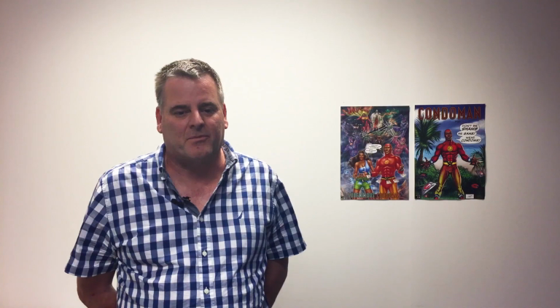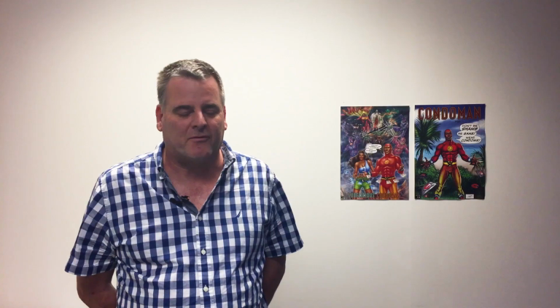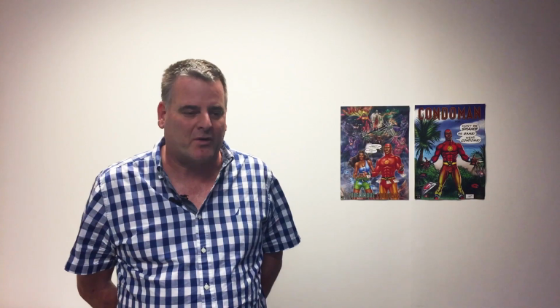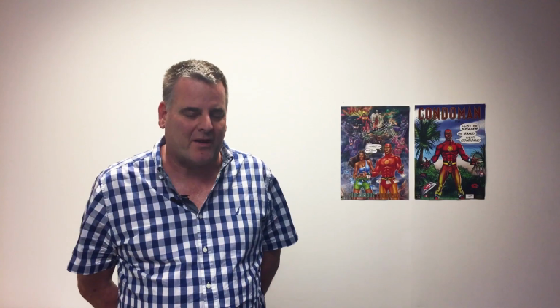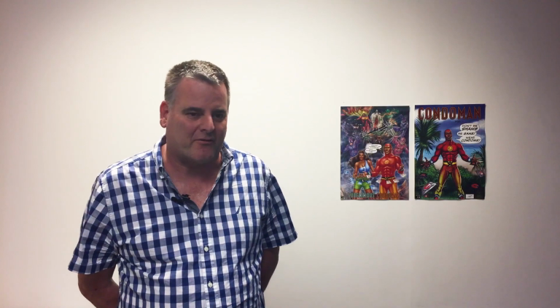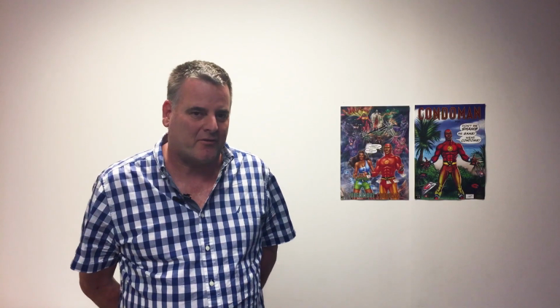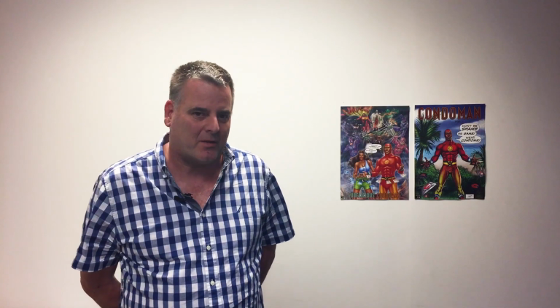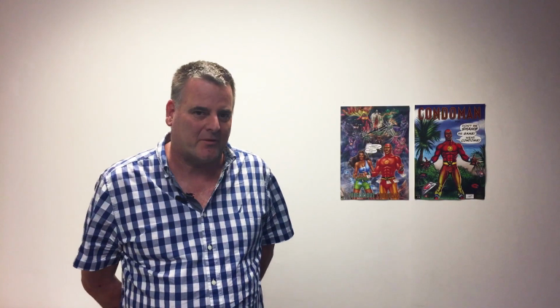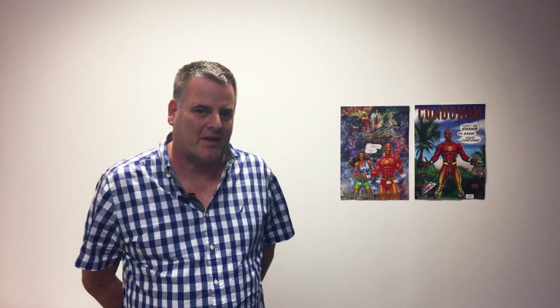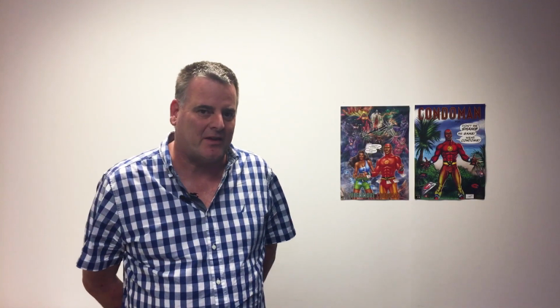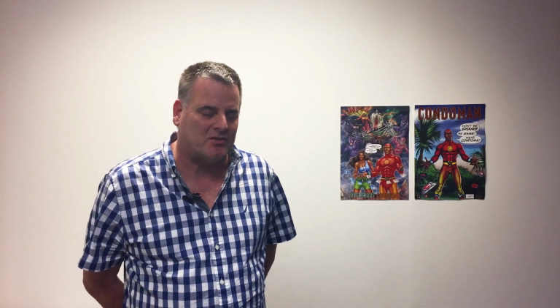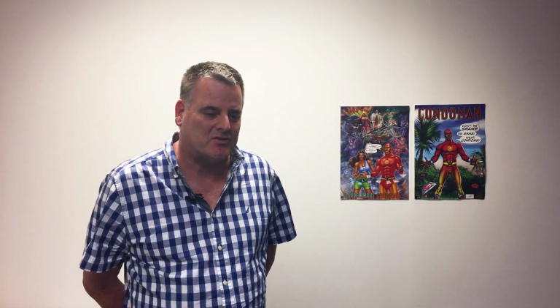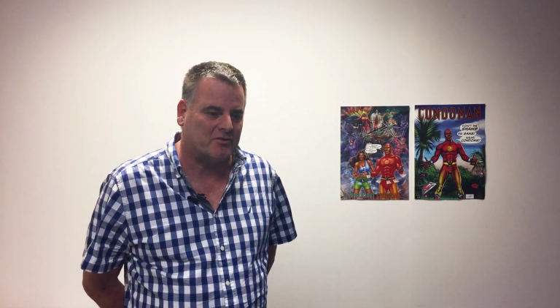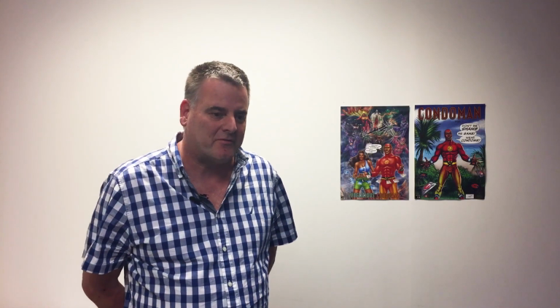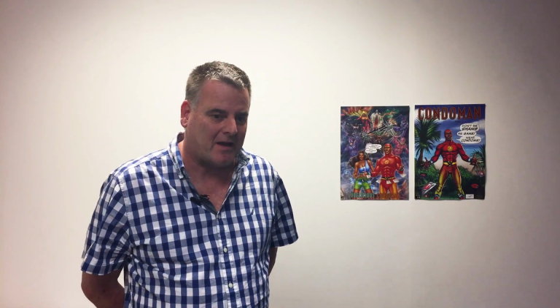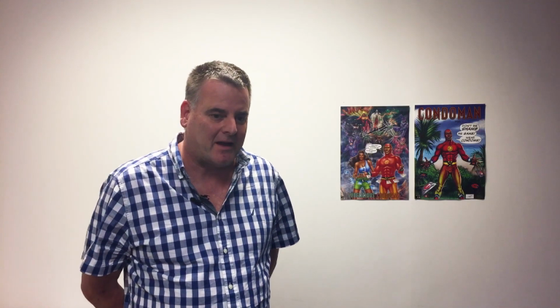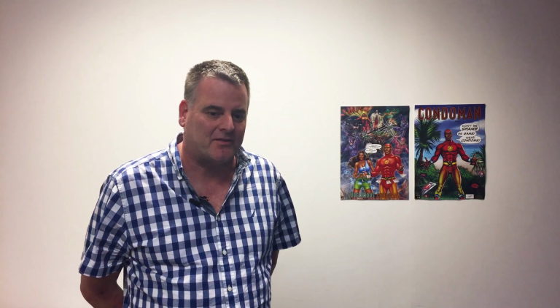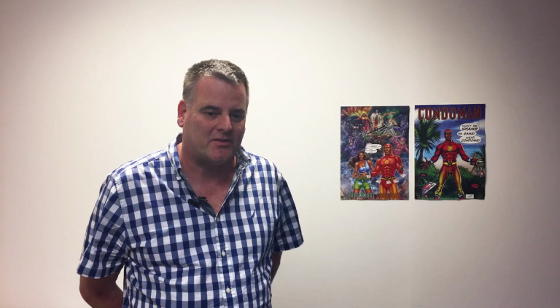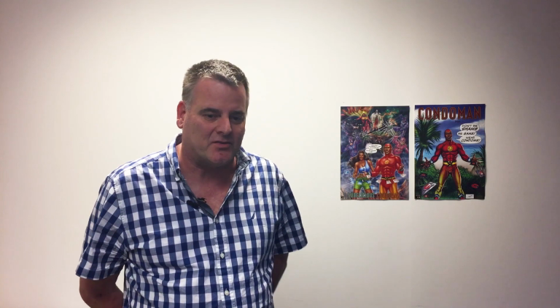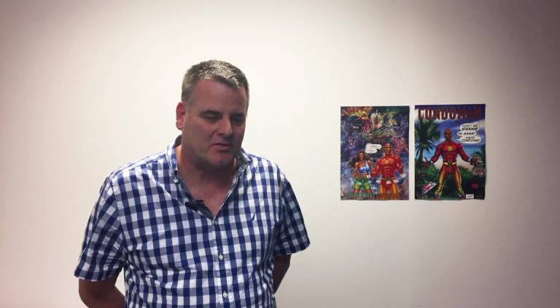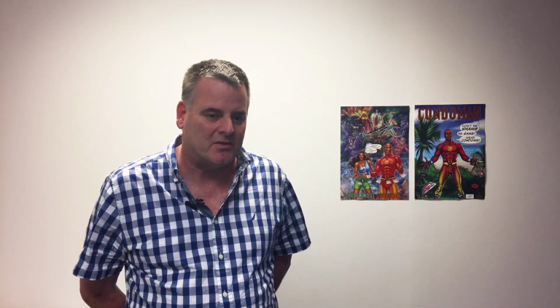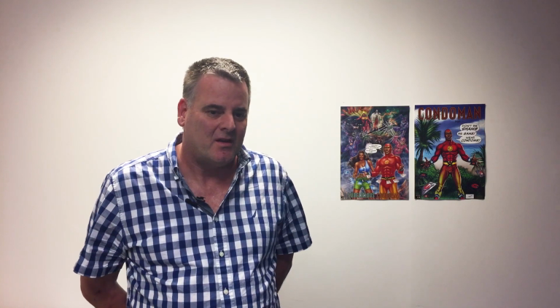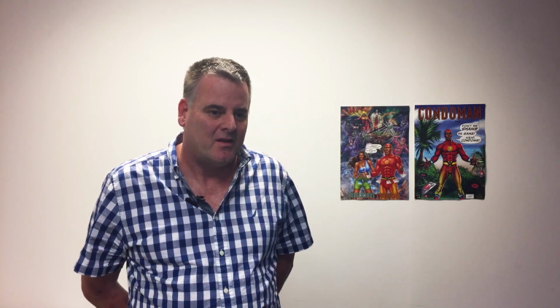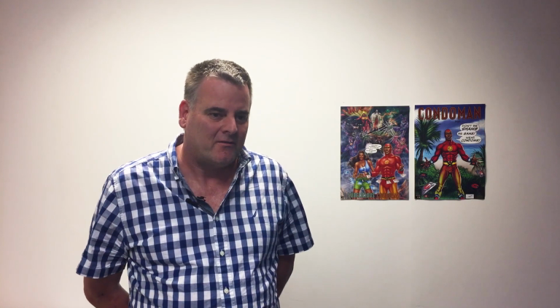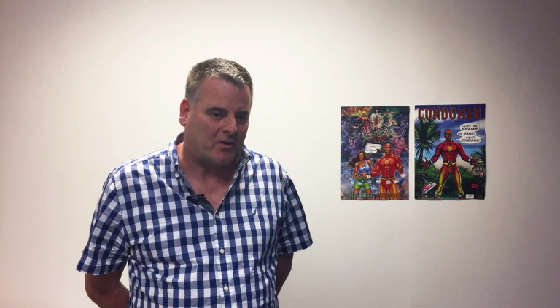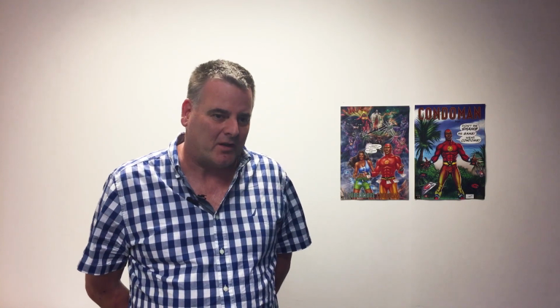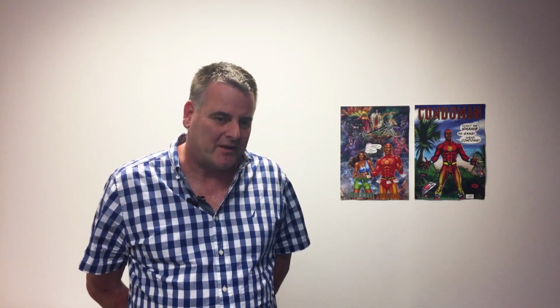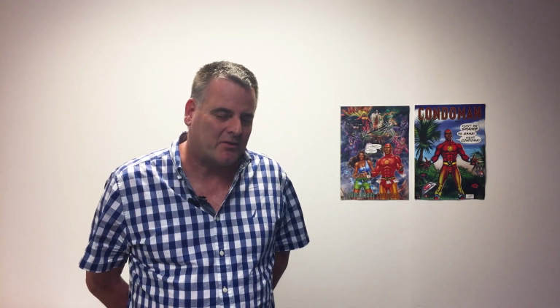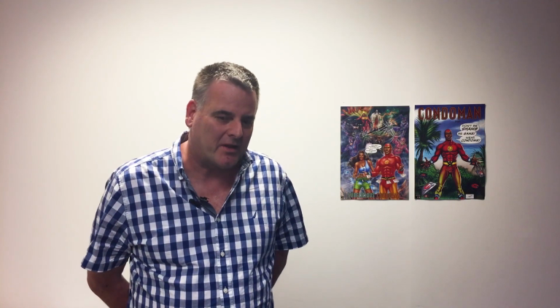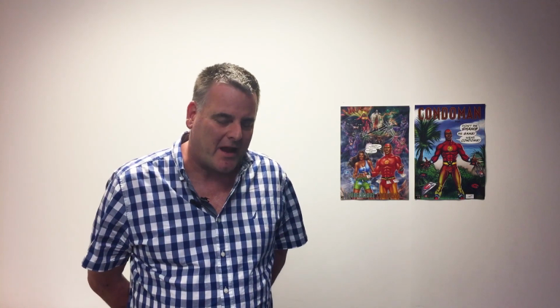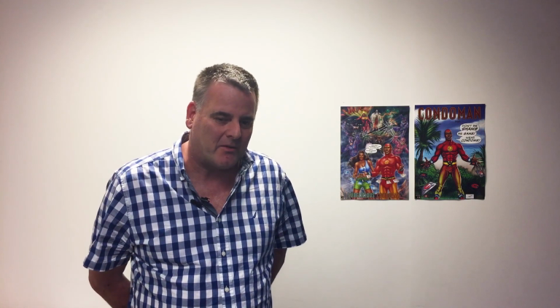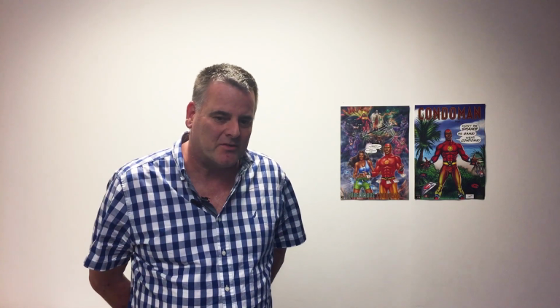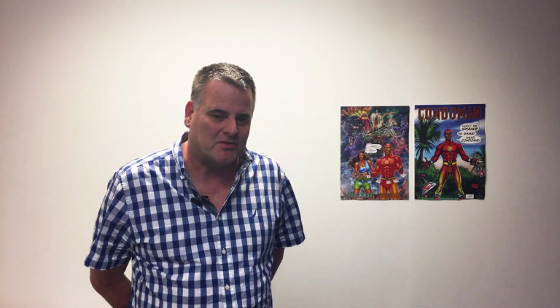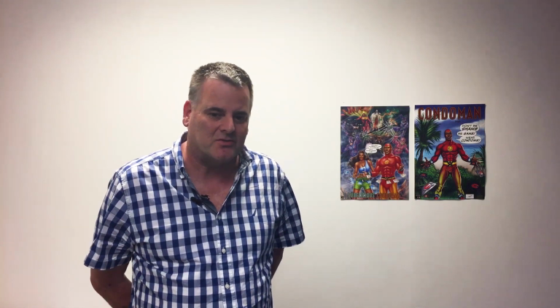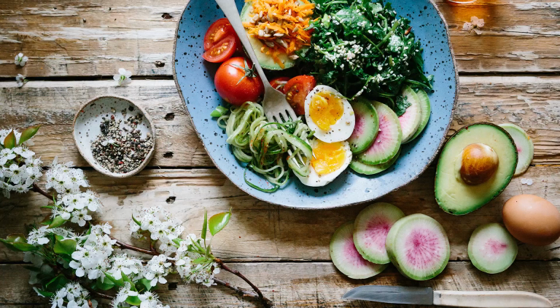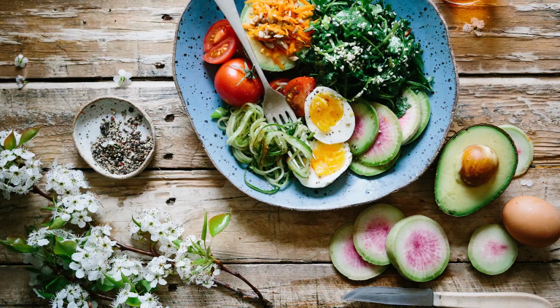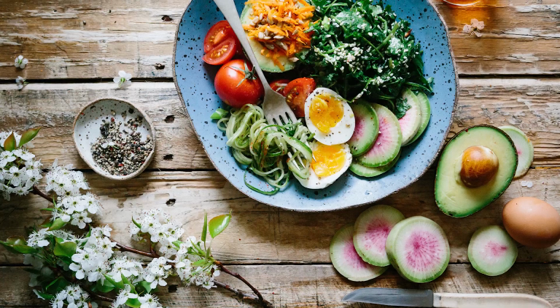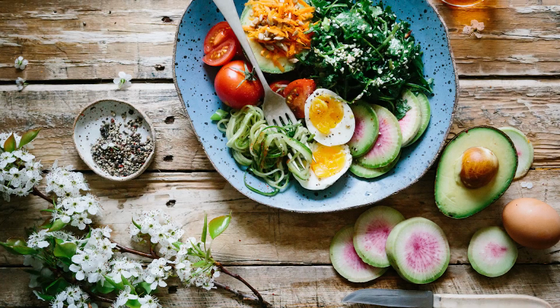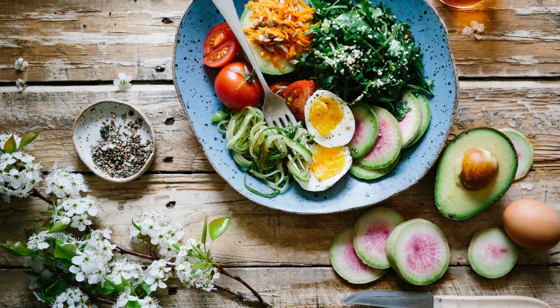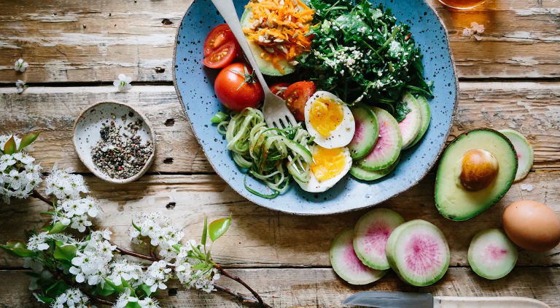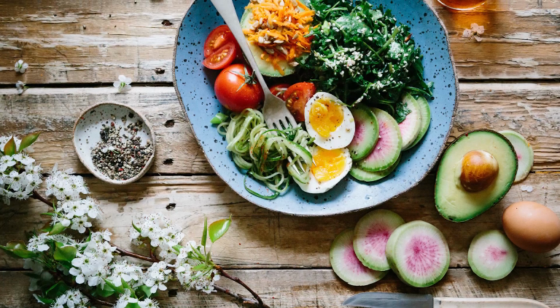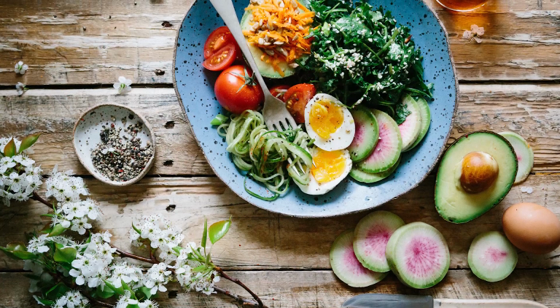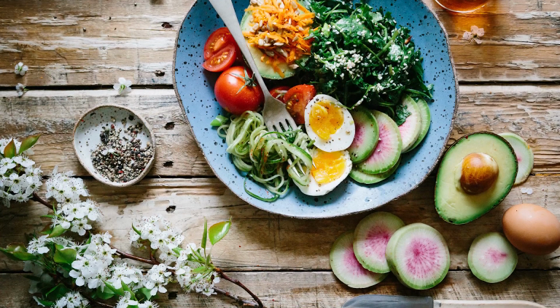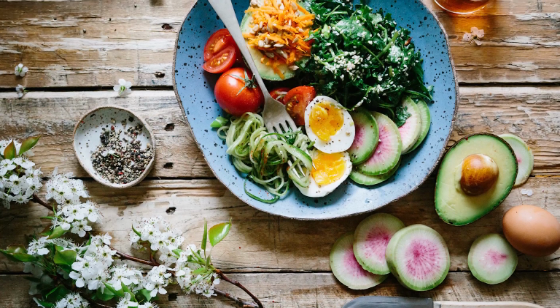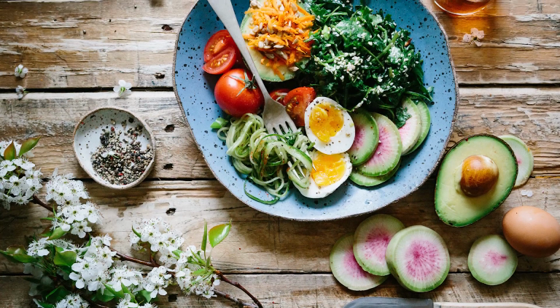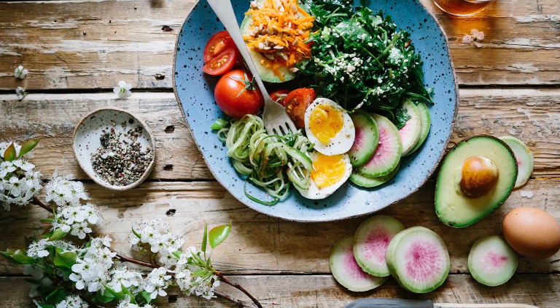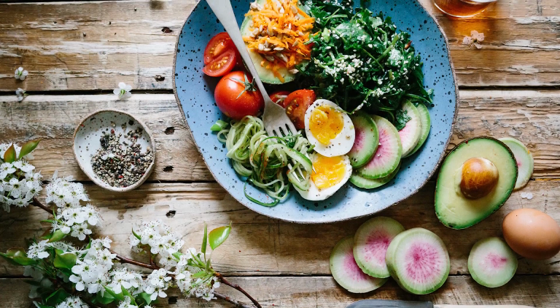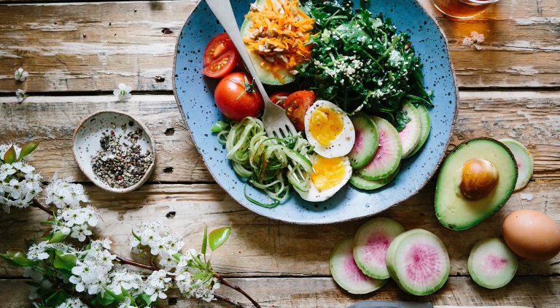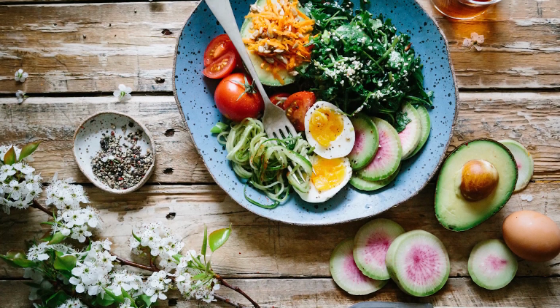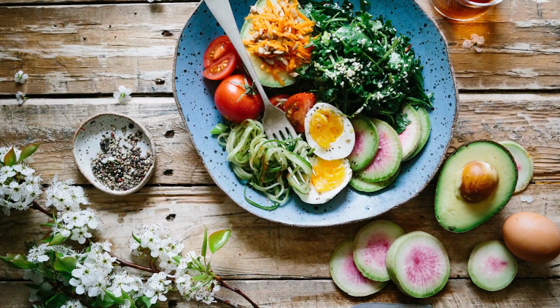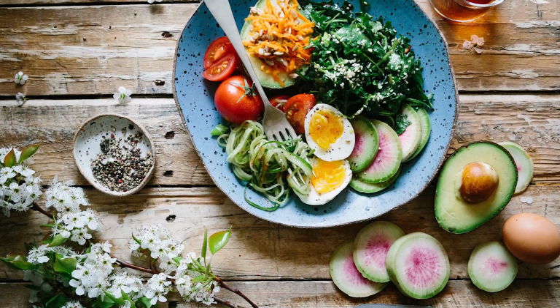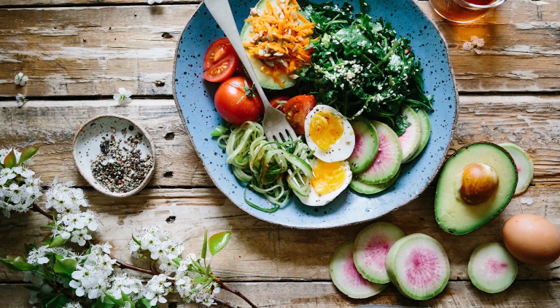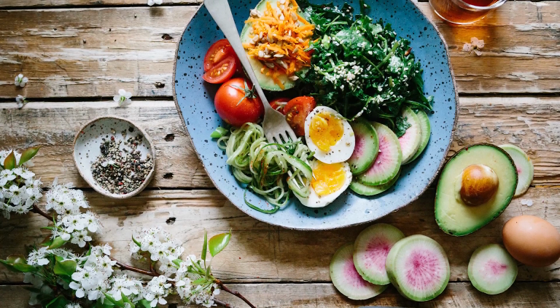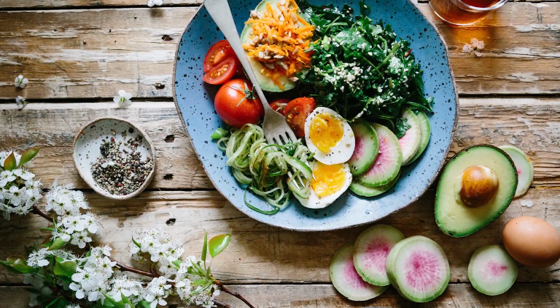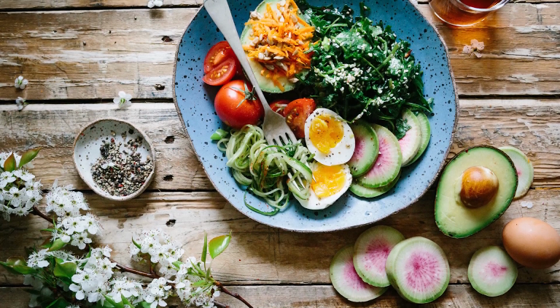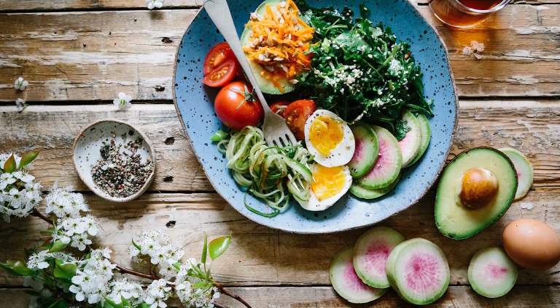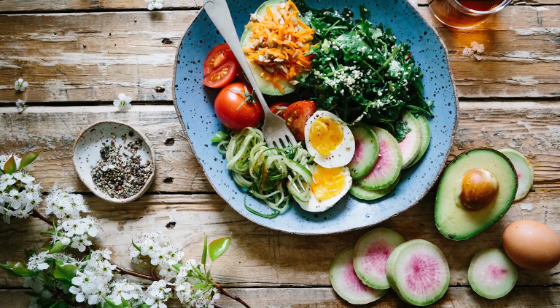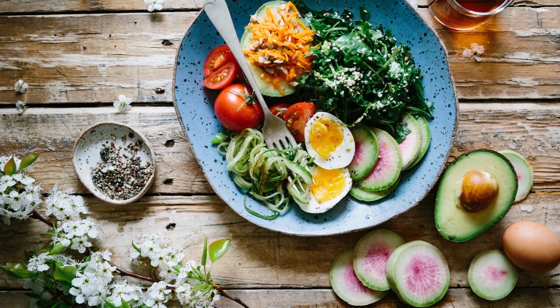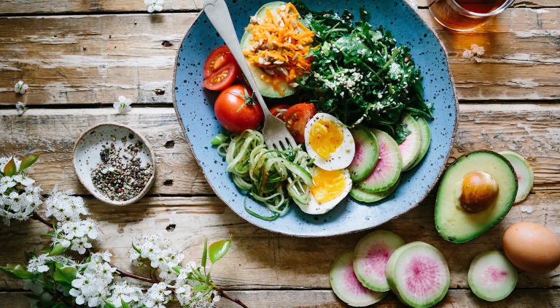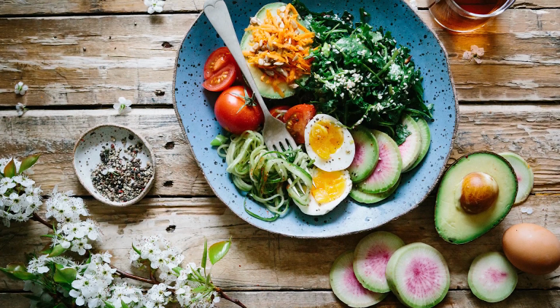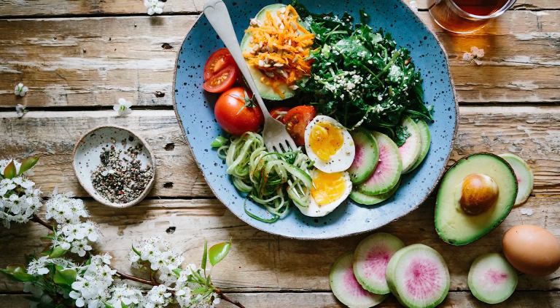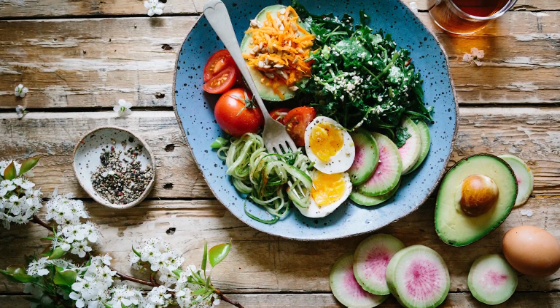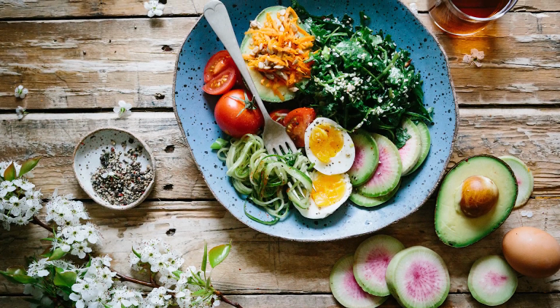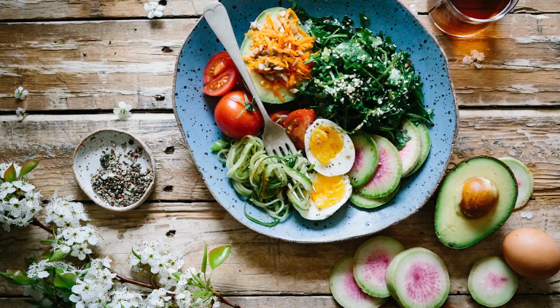Before you have a FibroScan you should fast. For at least 3 hours you should not eat any calories. You can have water but no calories.